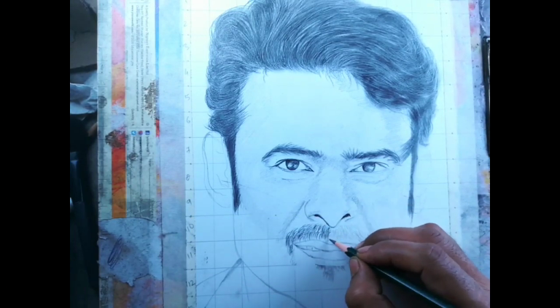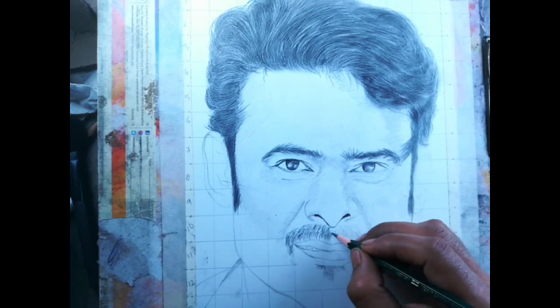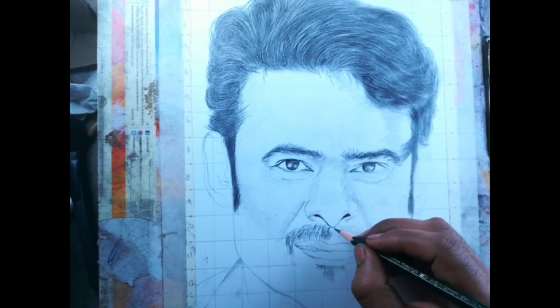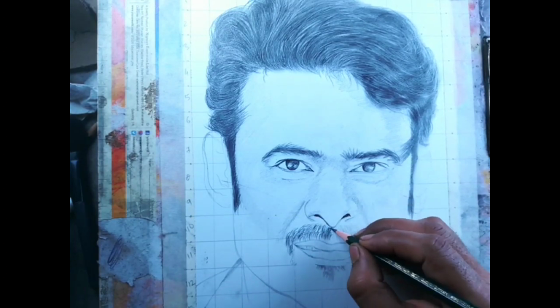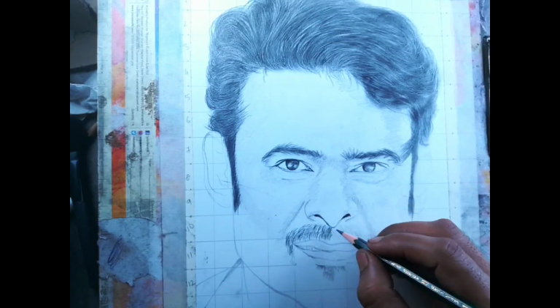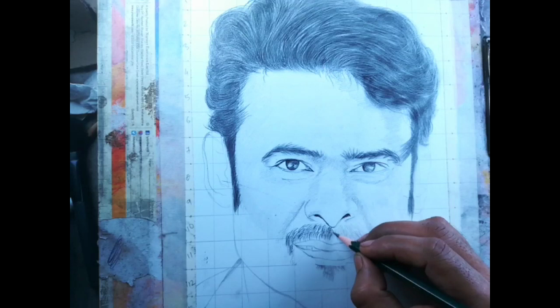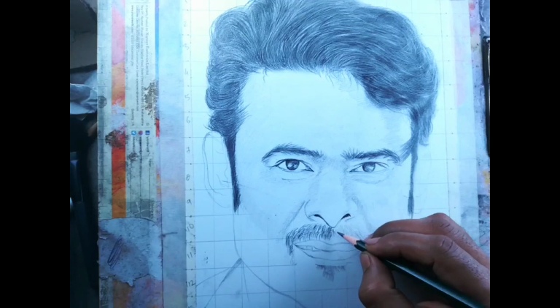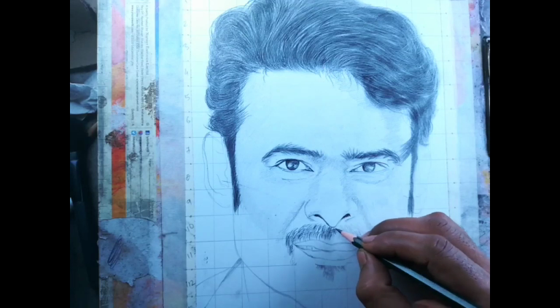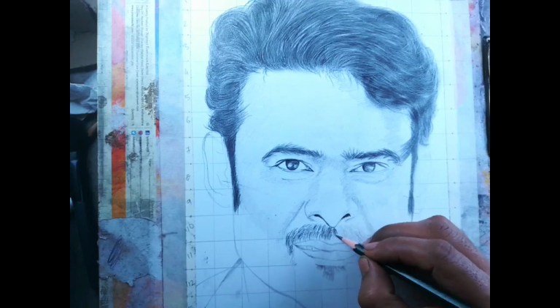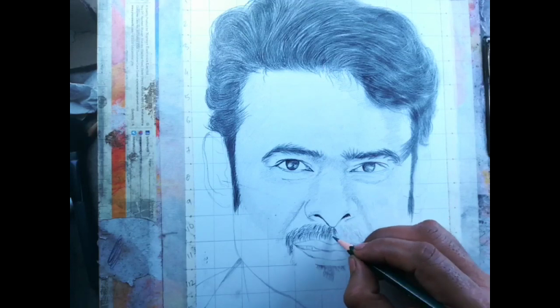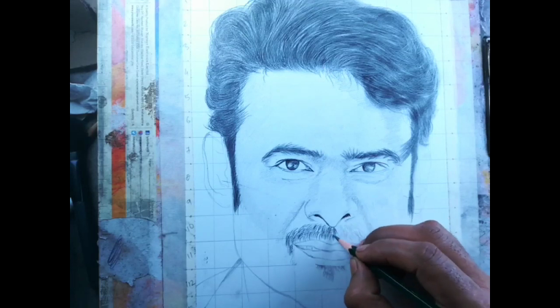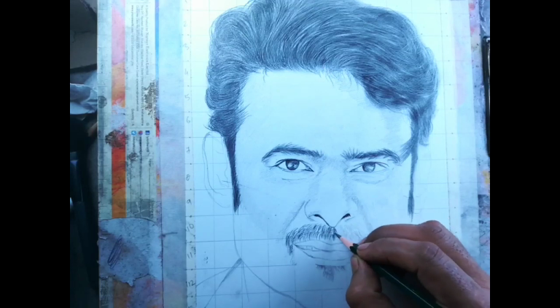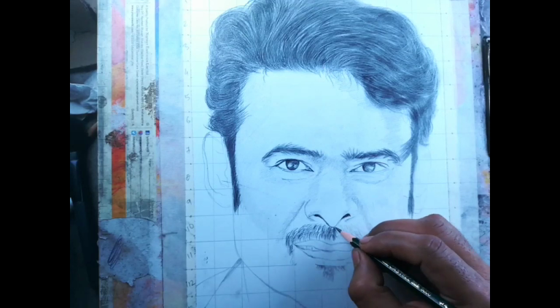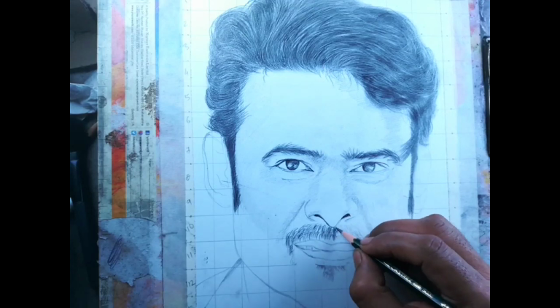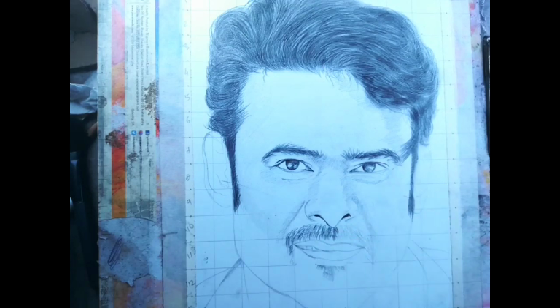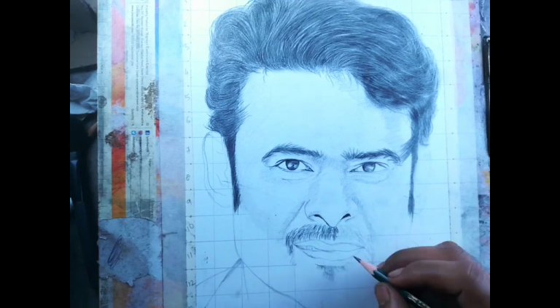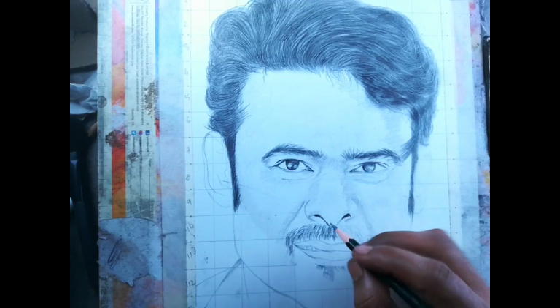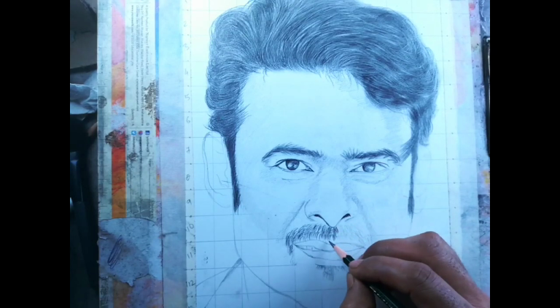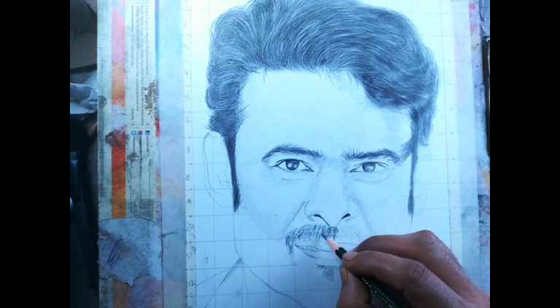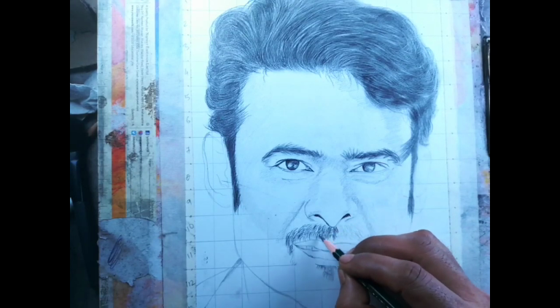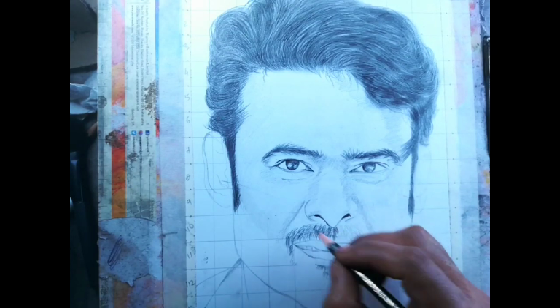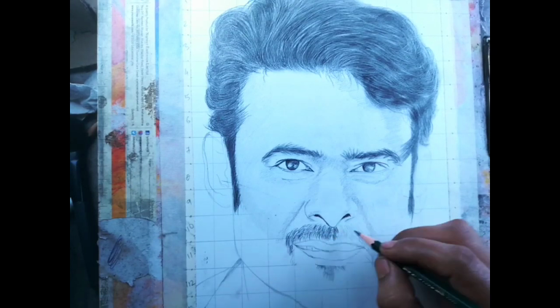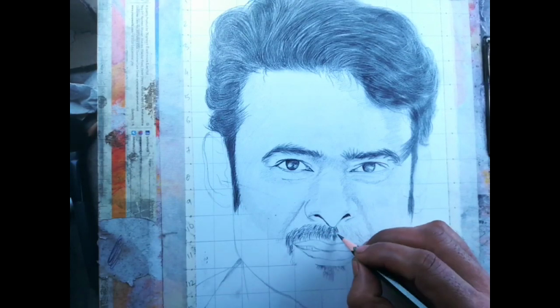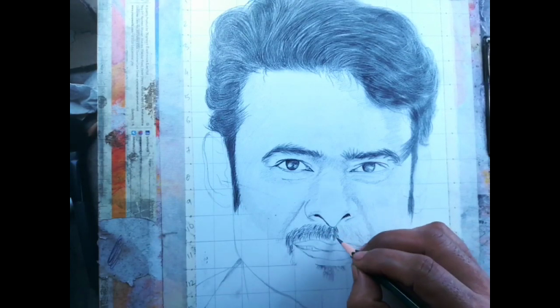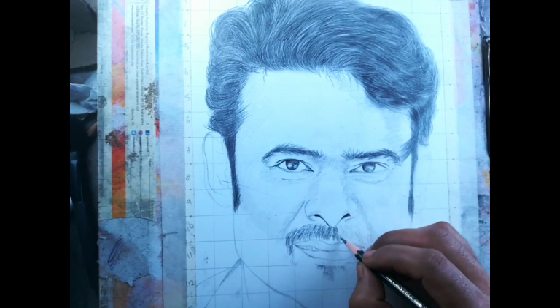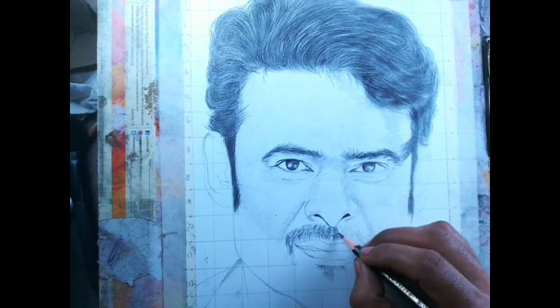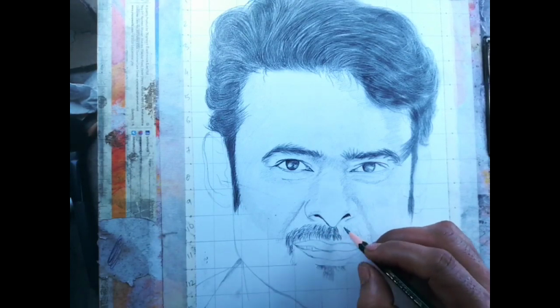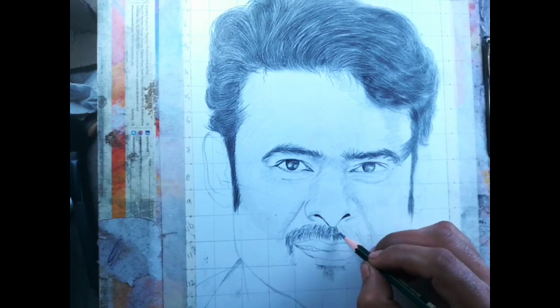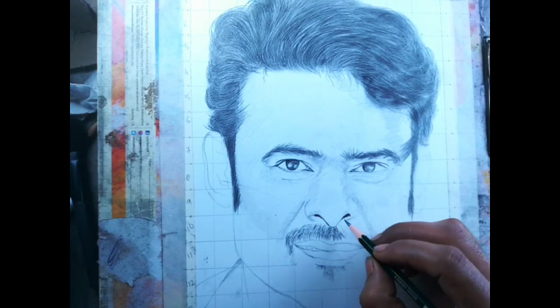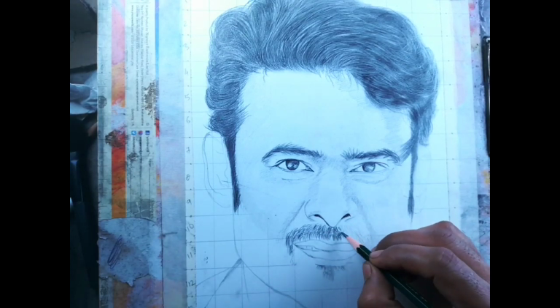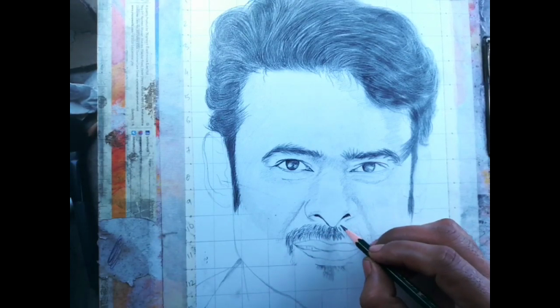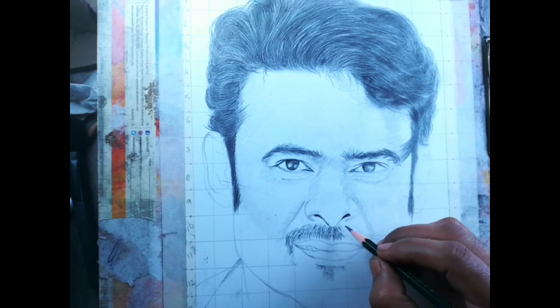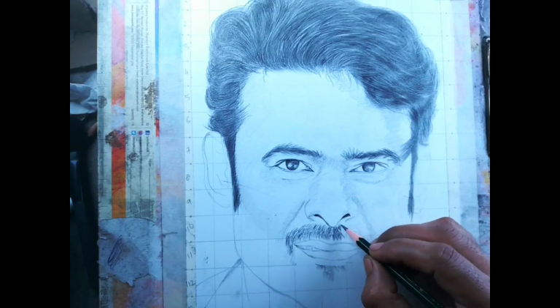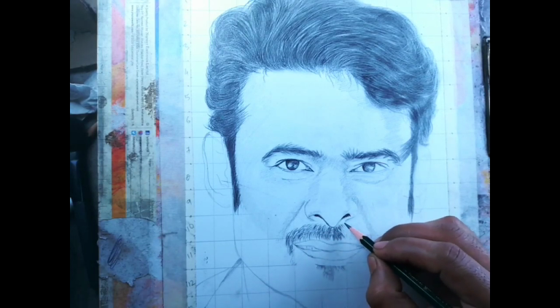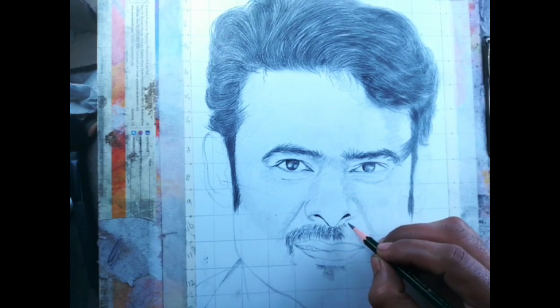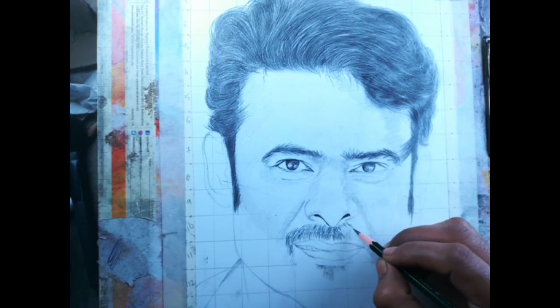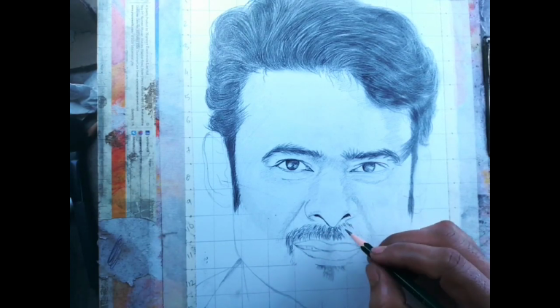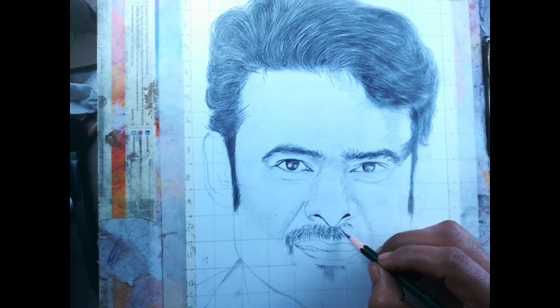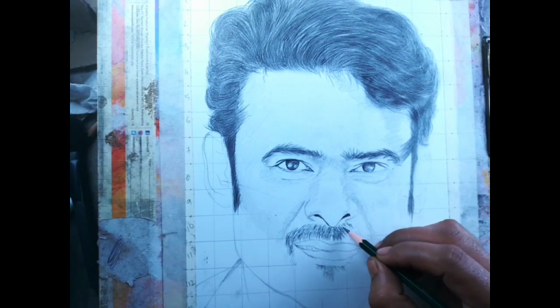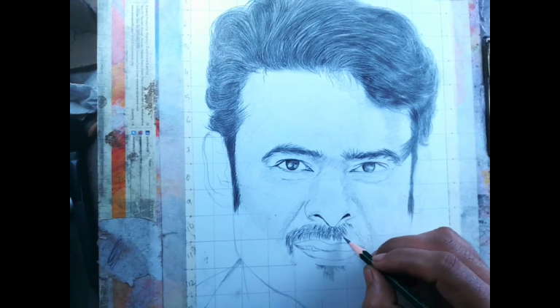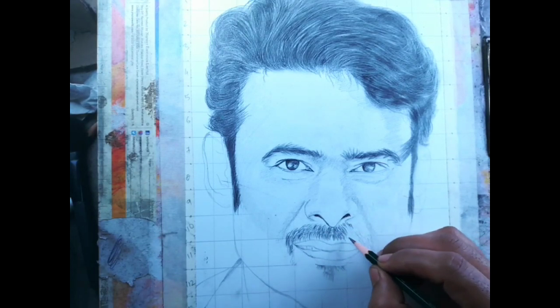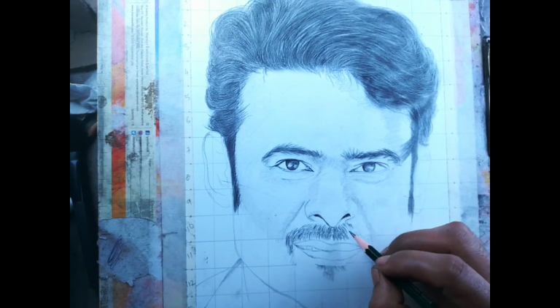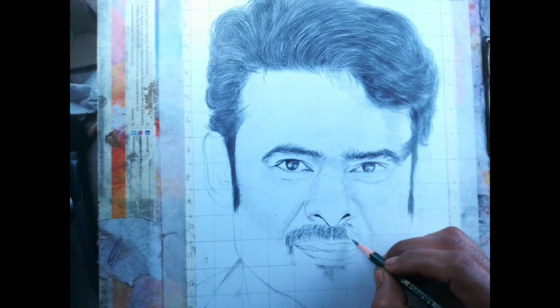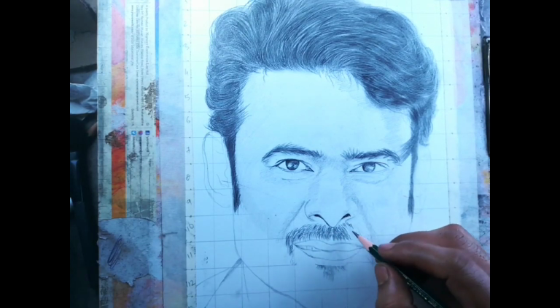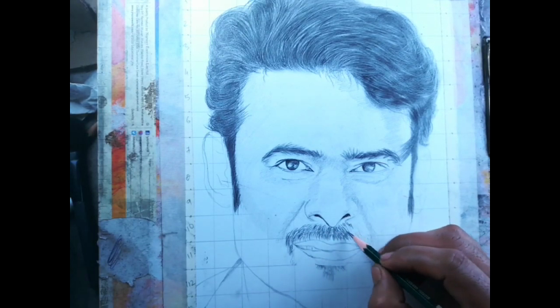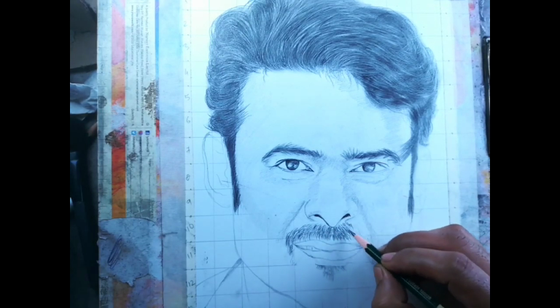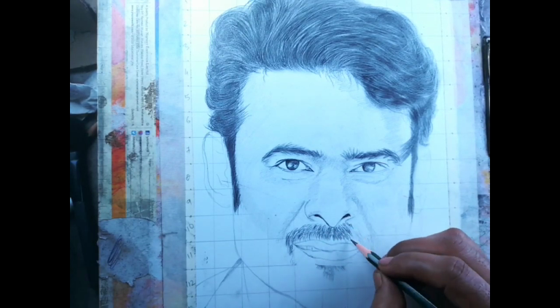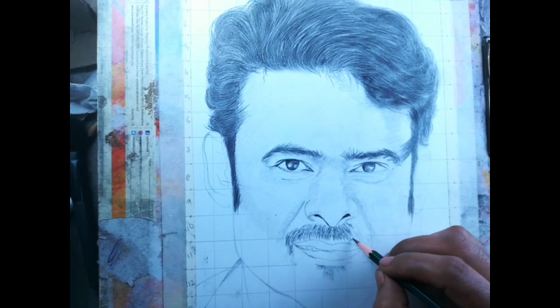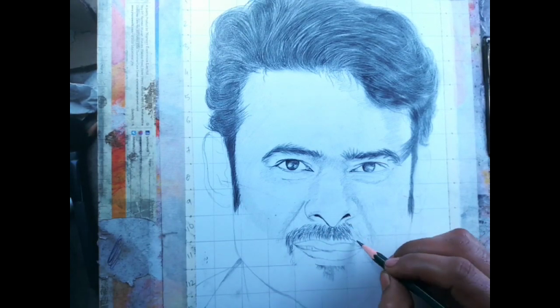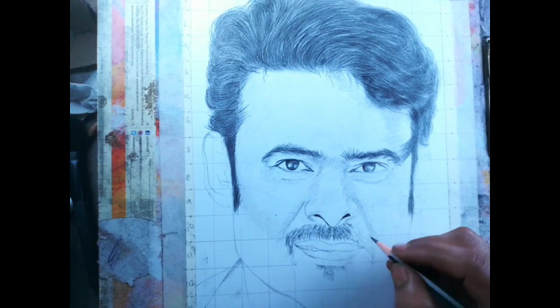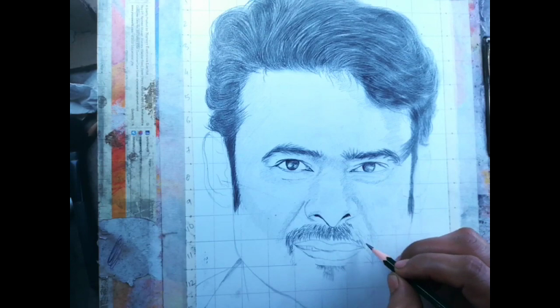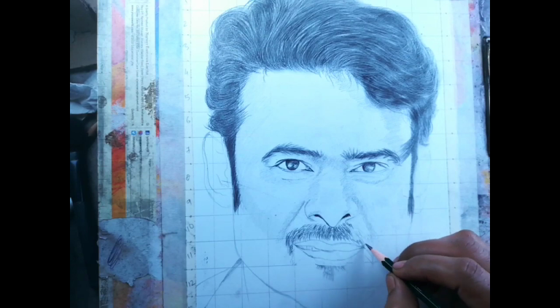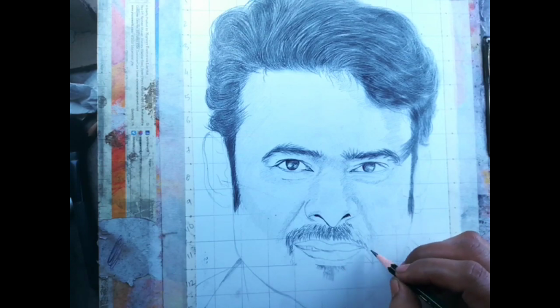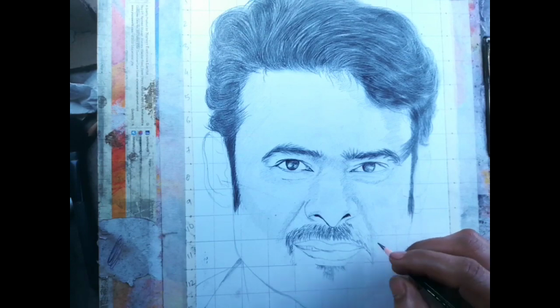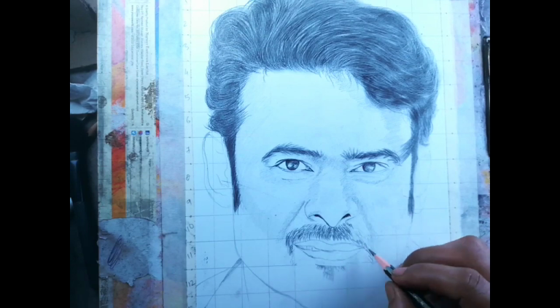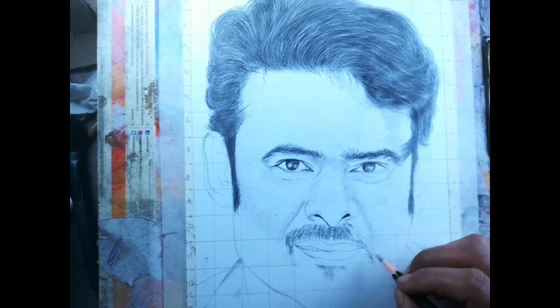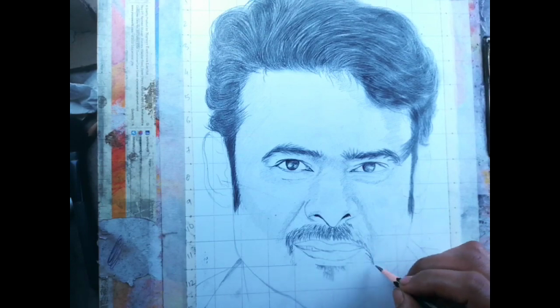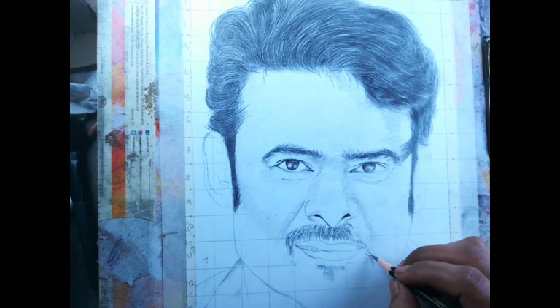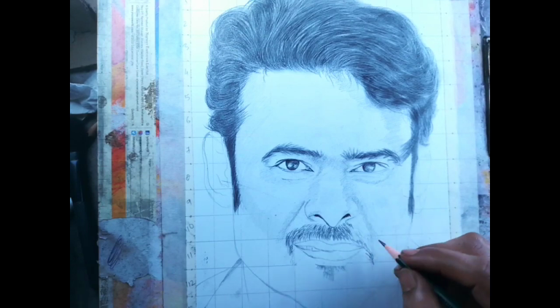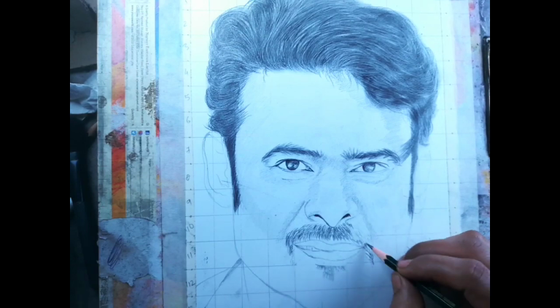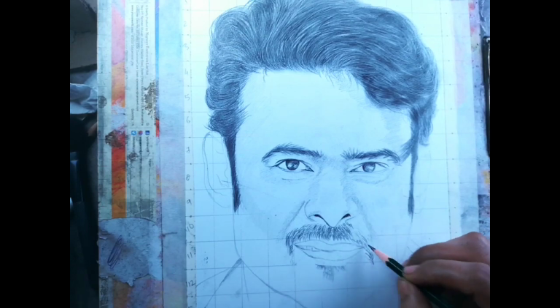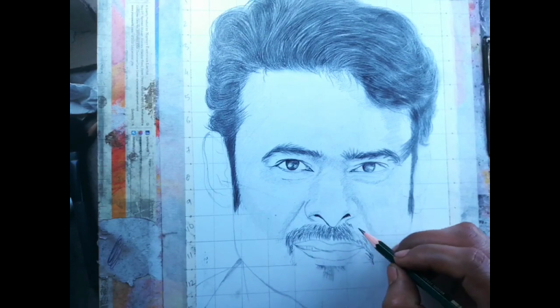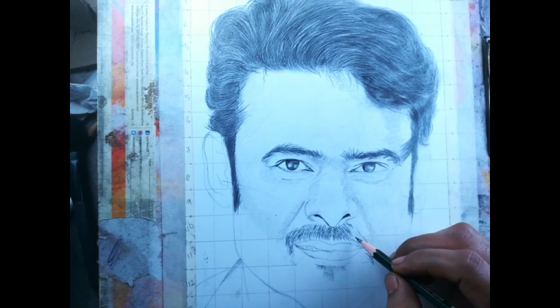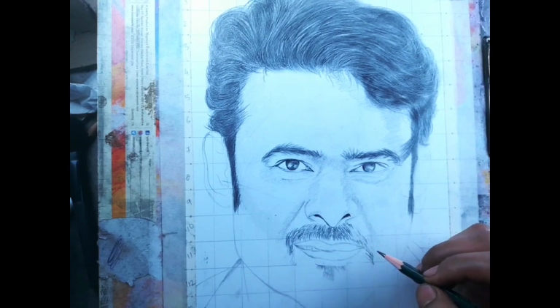For the moustache, I use 3B for the first layer and 6B for the second layer, and then blend it using a brush and paper stumps.